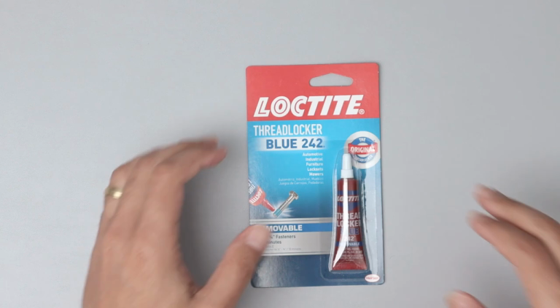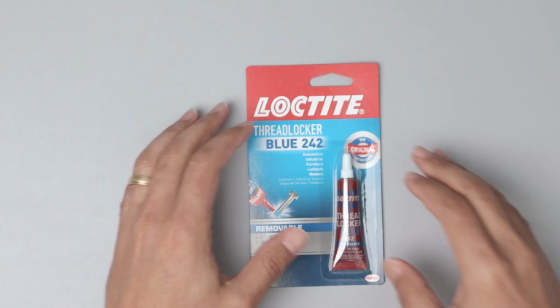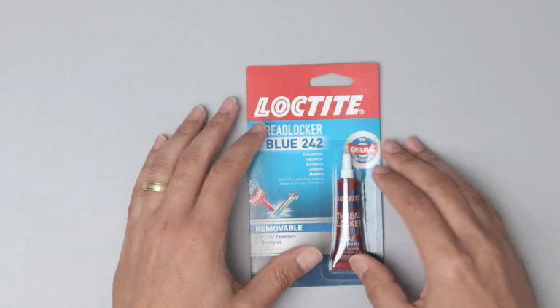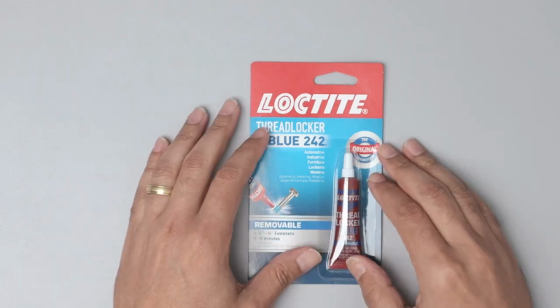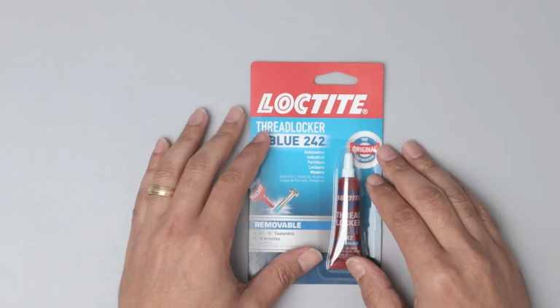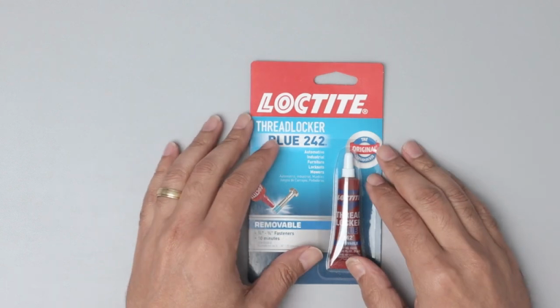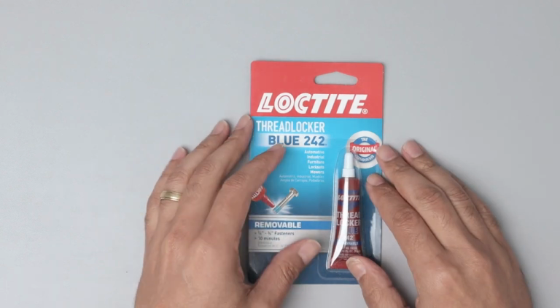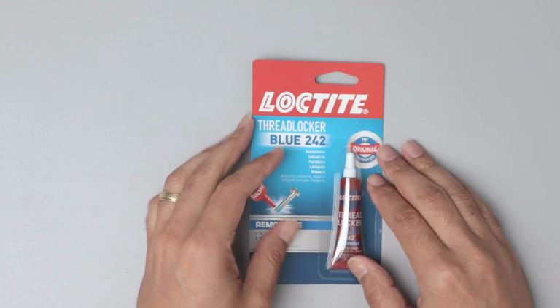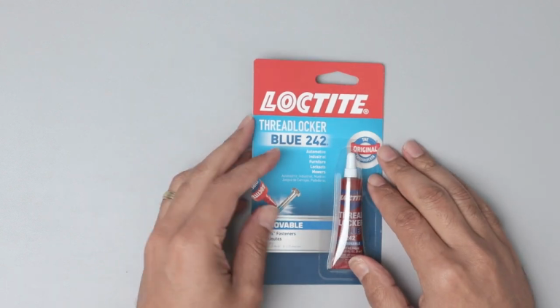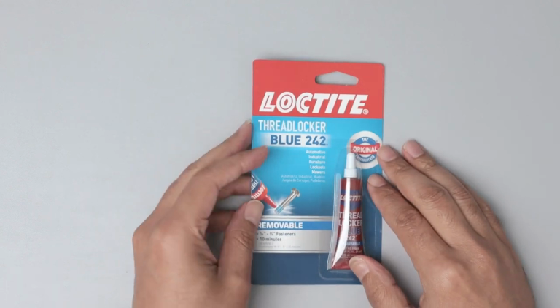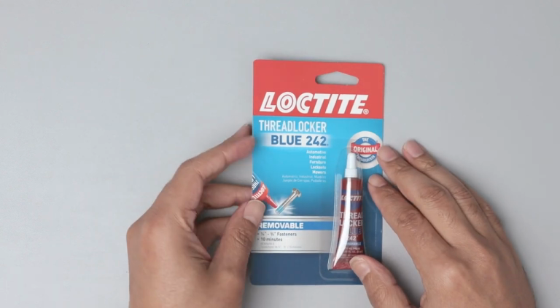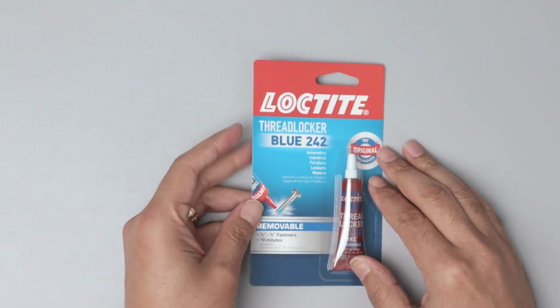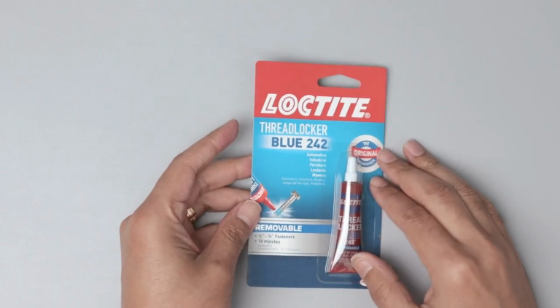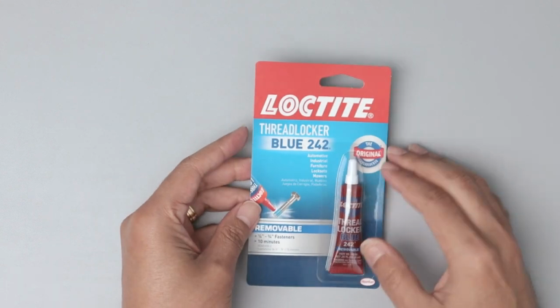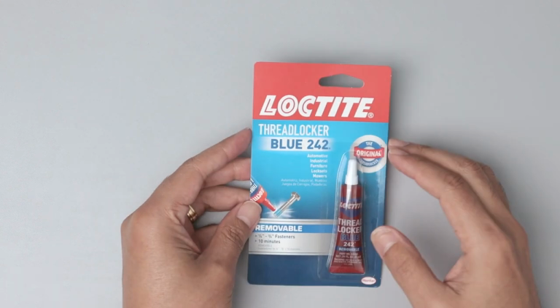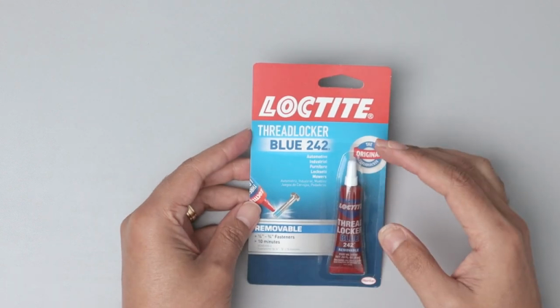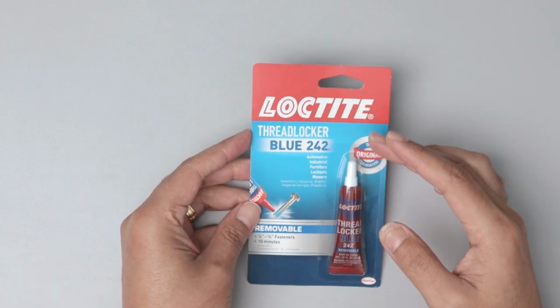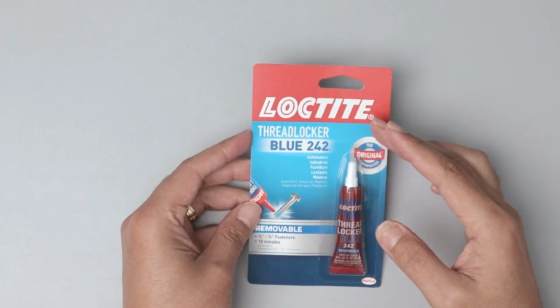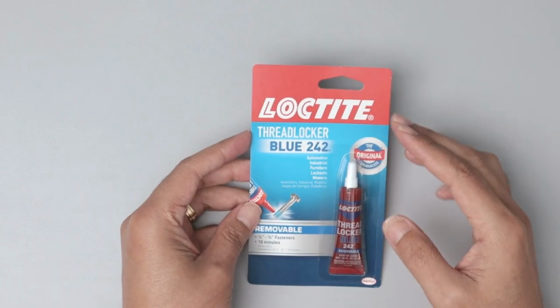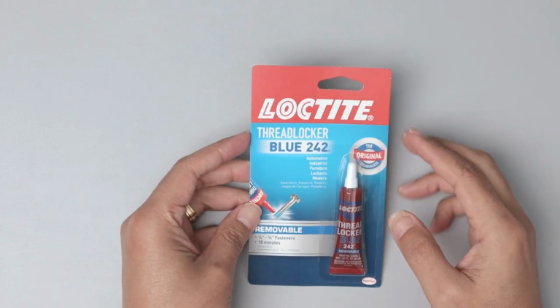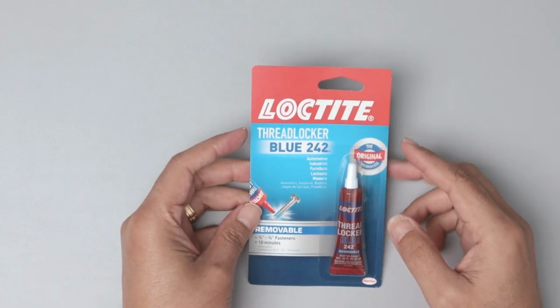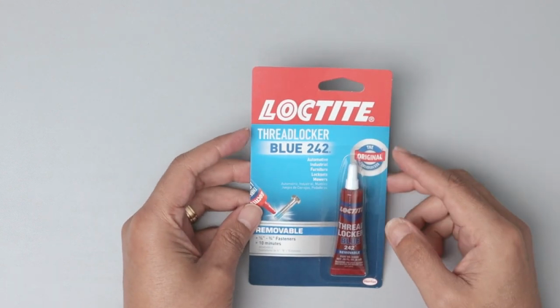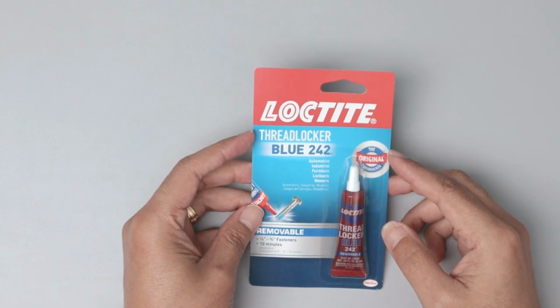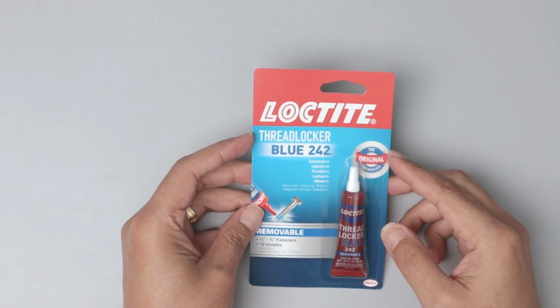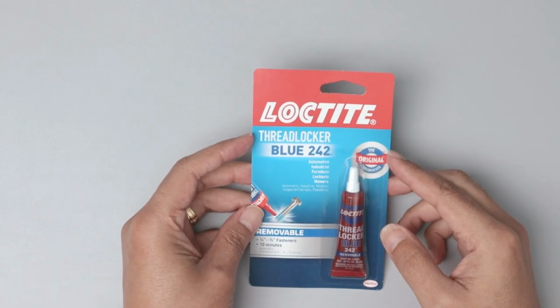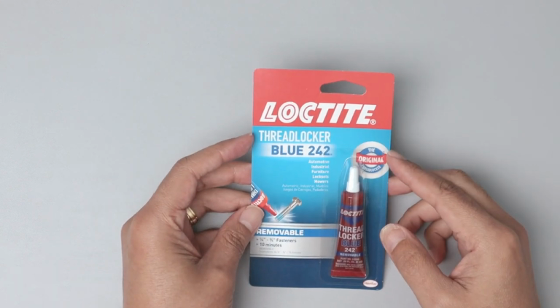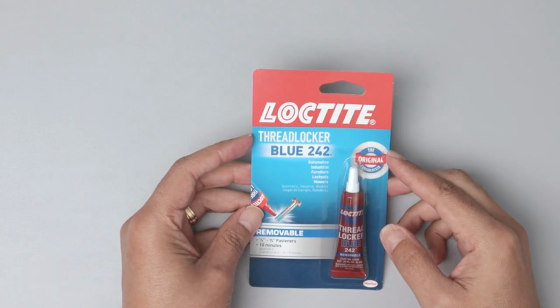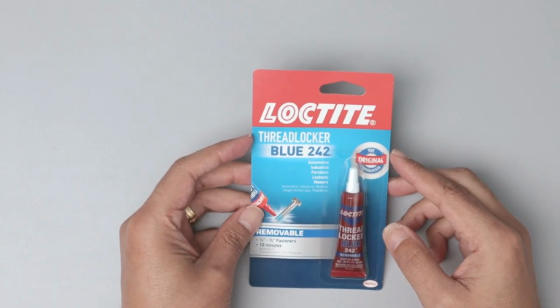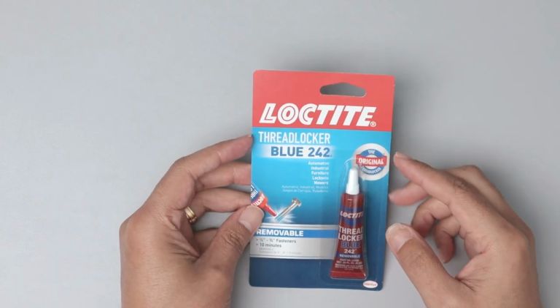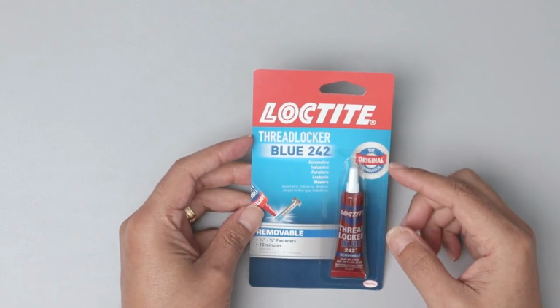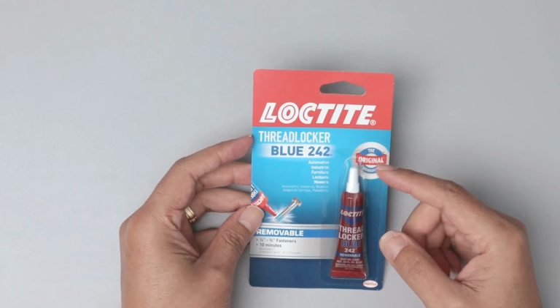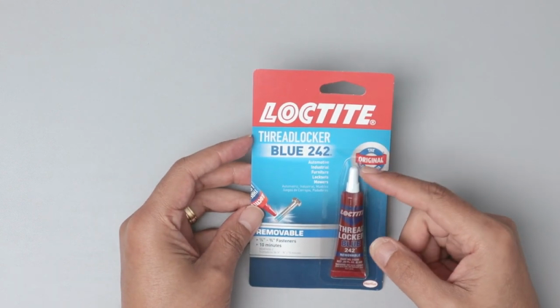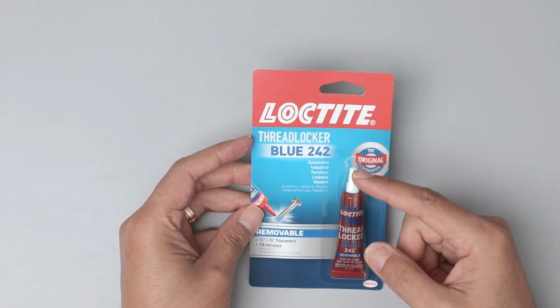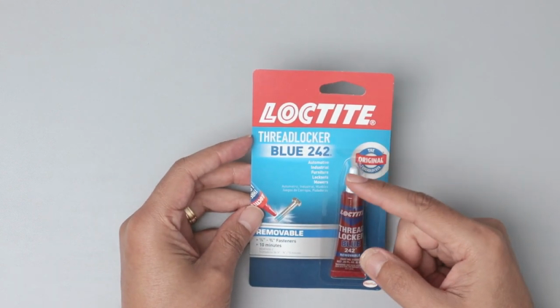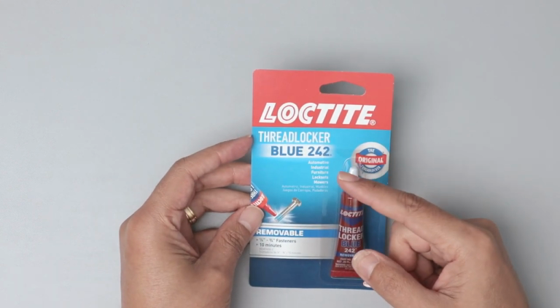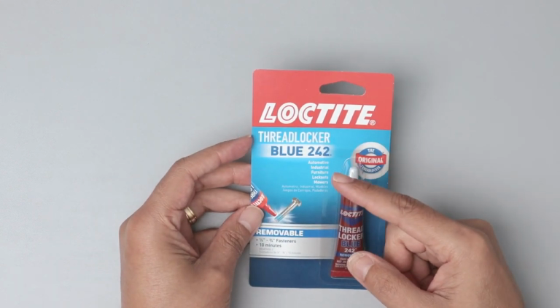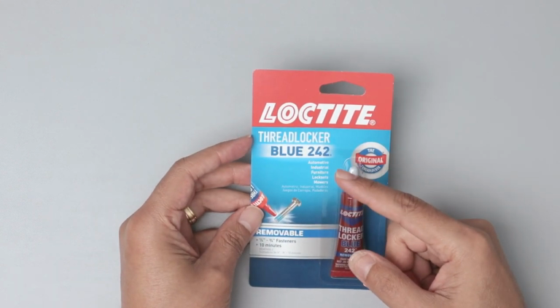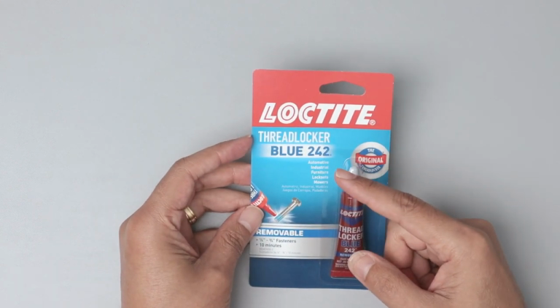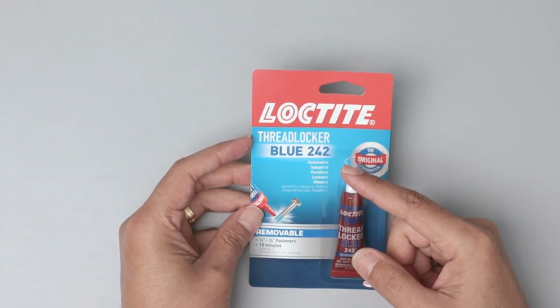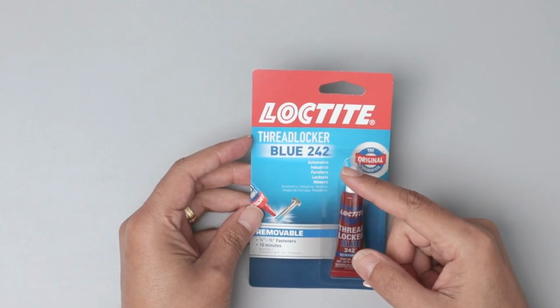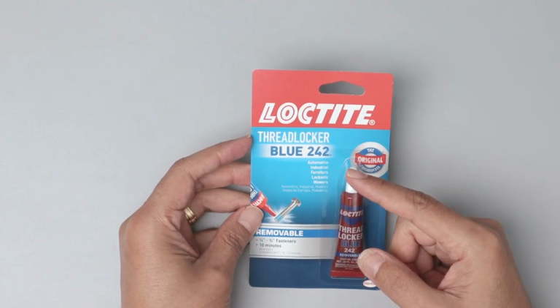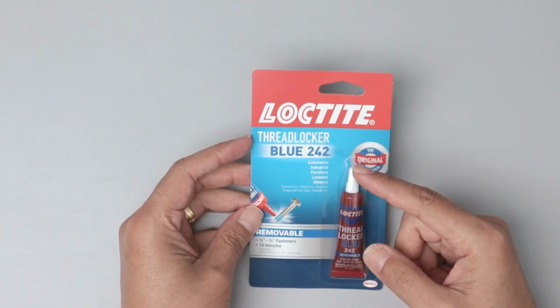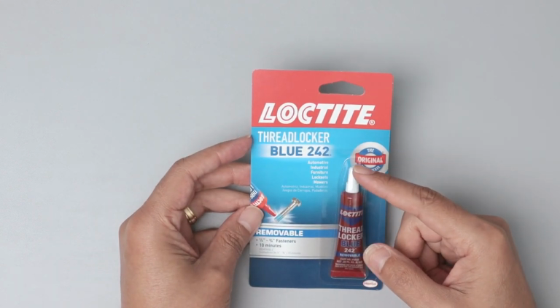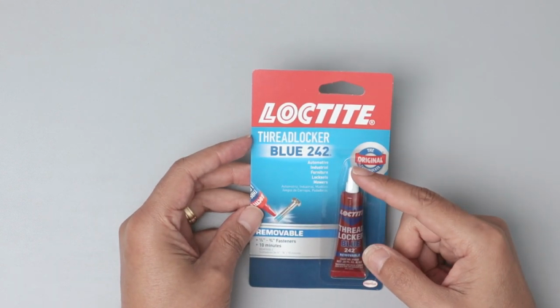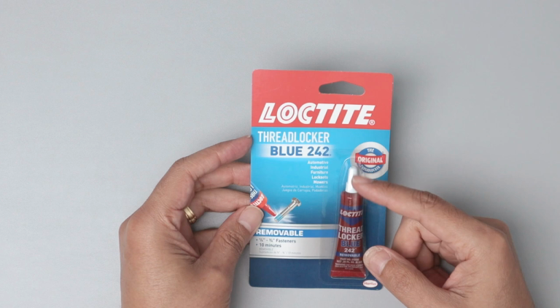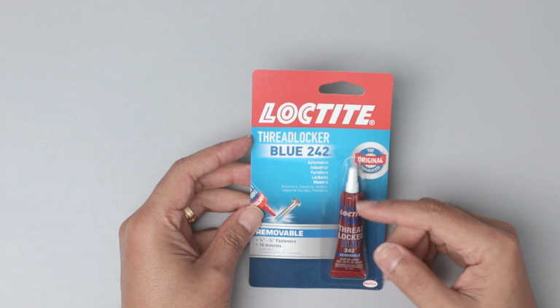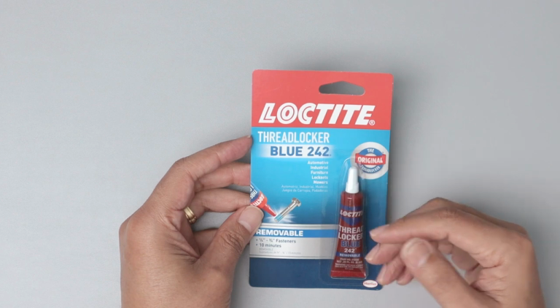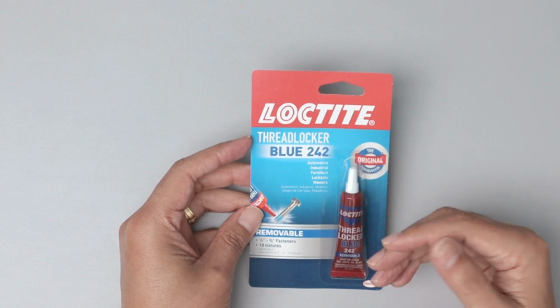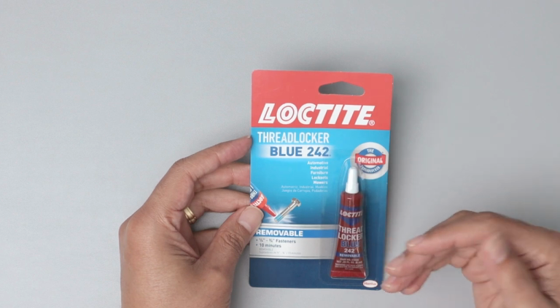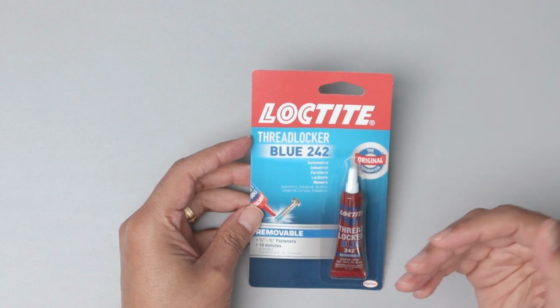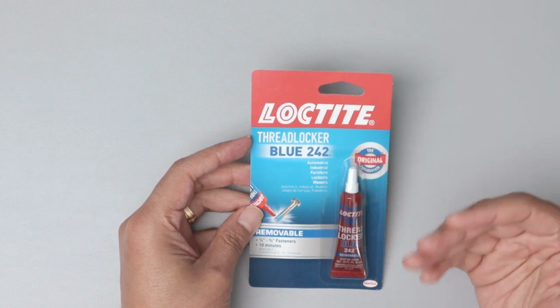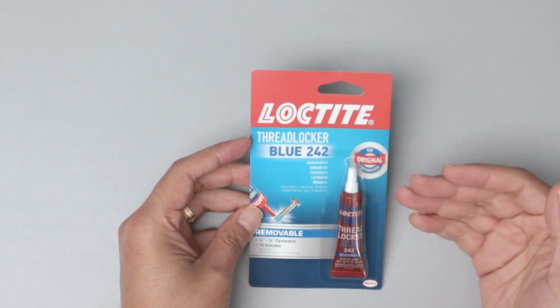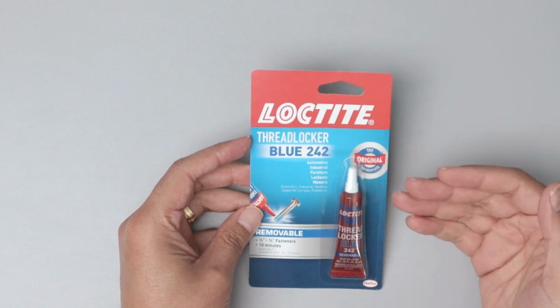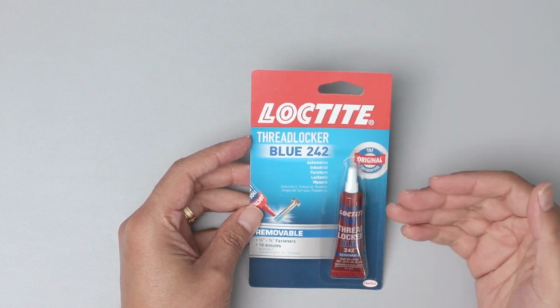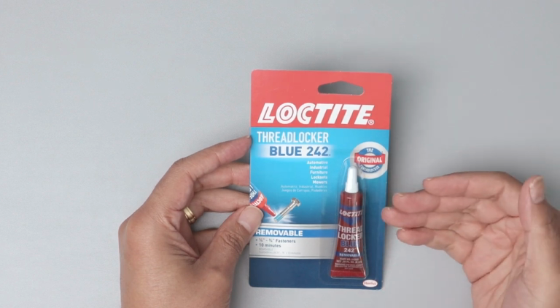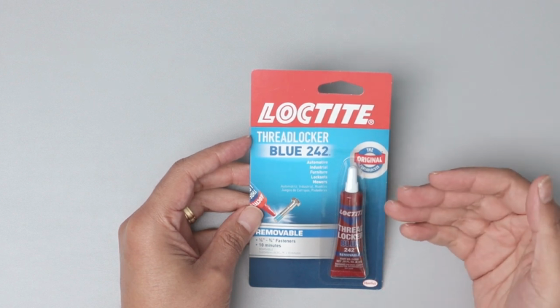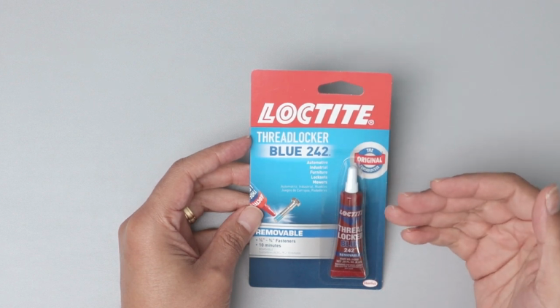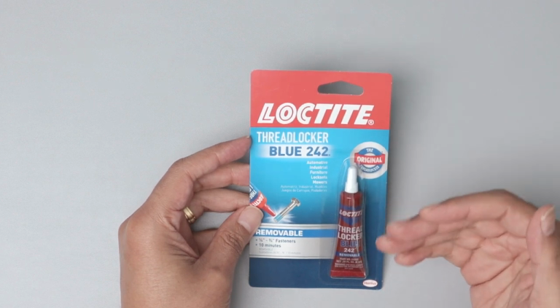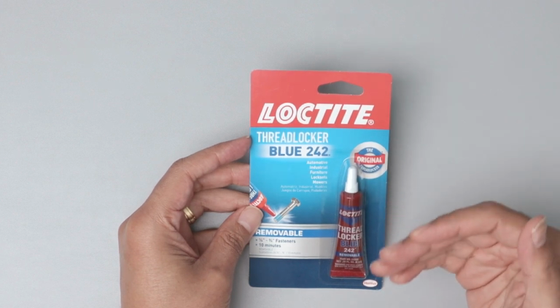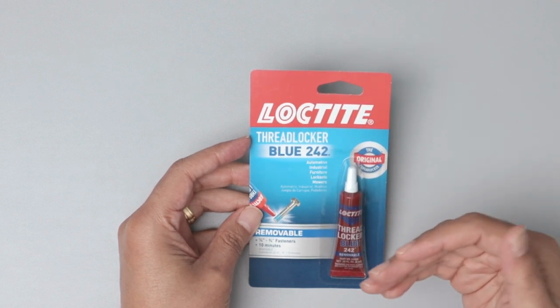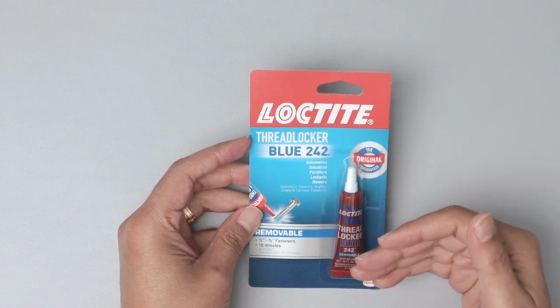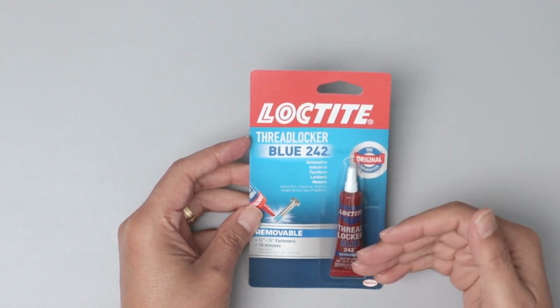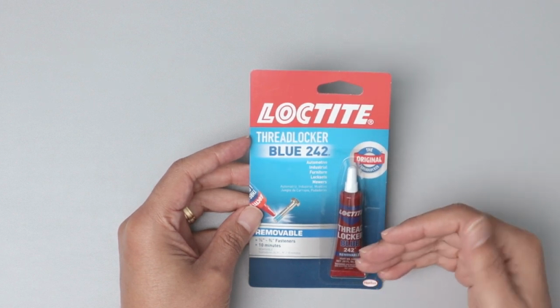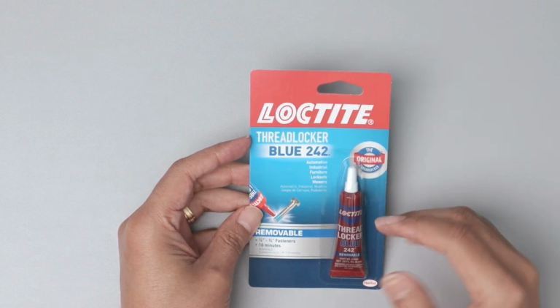Hello guys, this is a quick review of the Loctite Thread Locker. This is the blue 242, which is different from the red one.